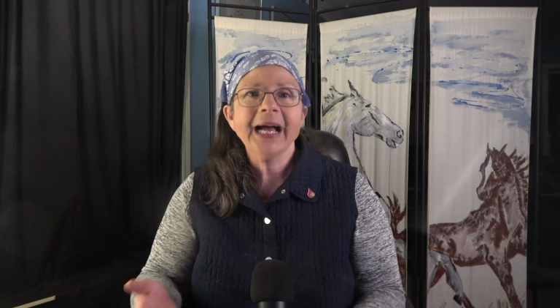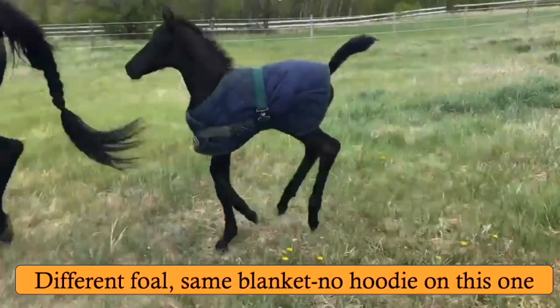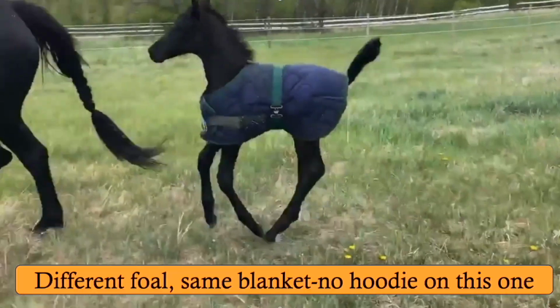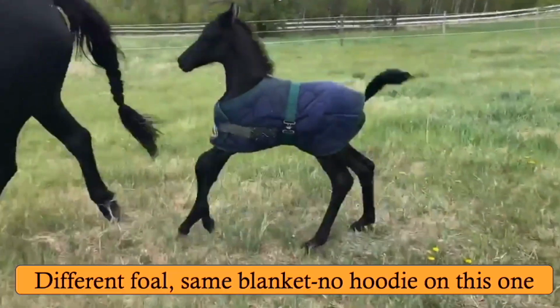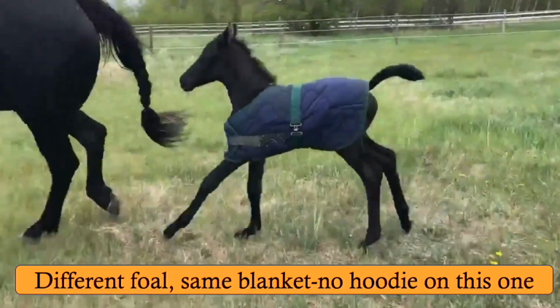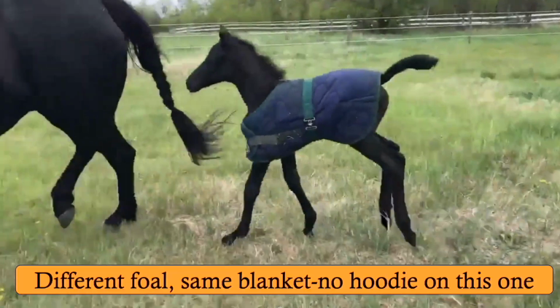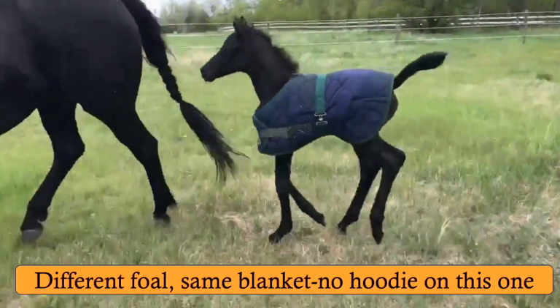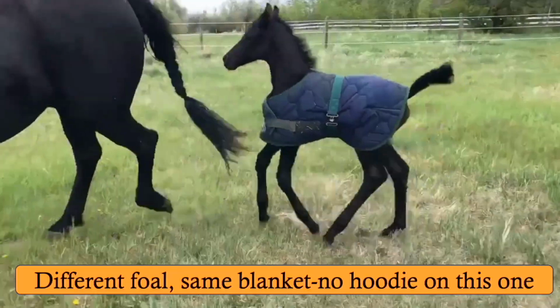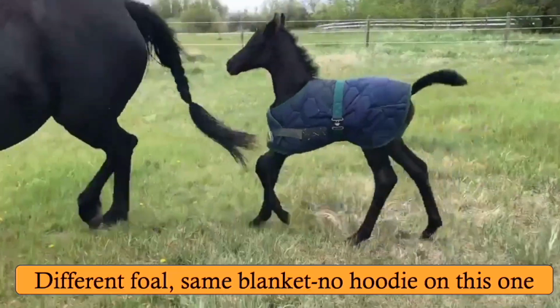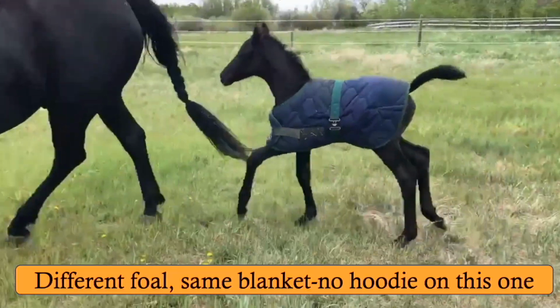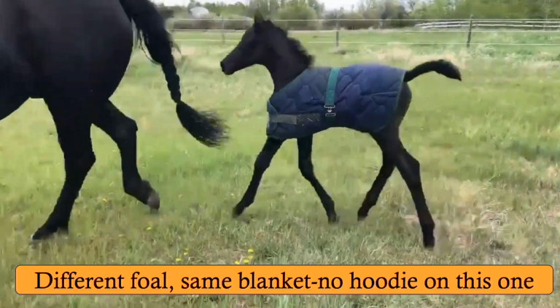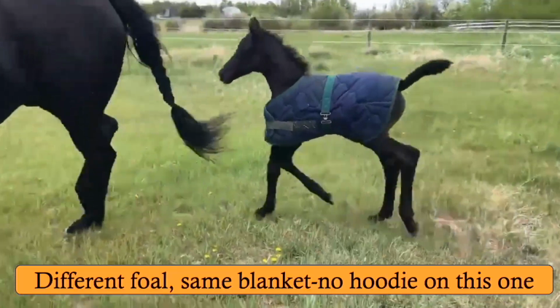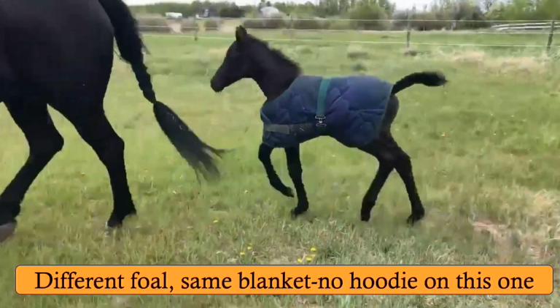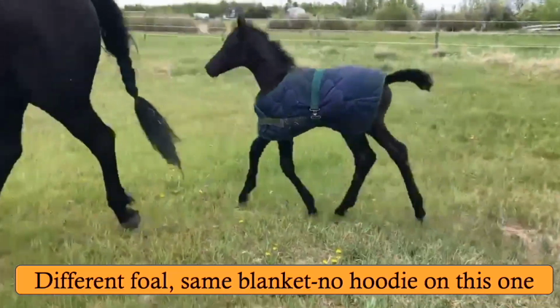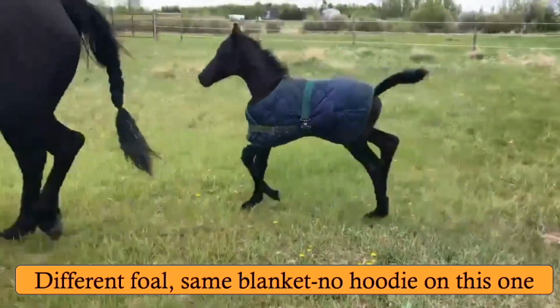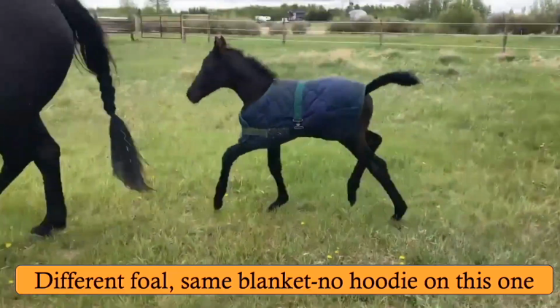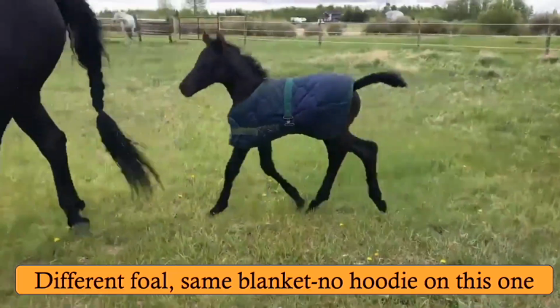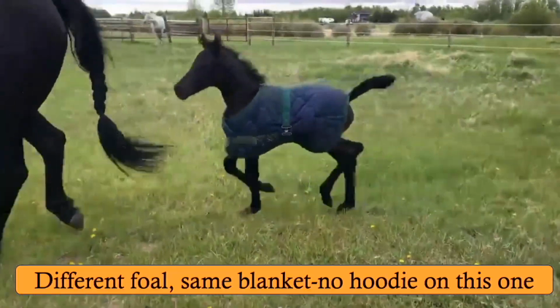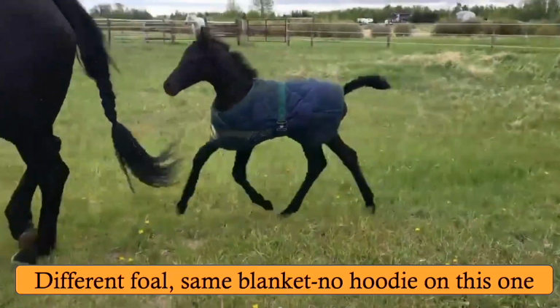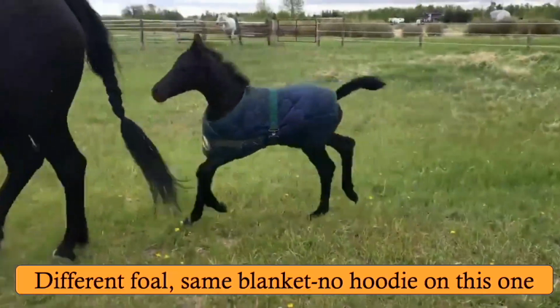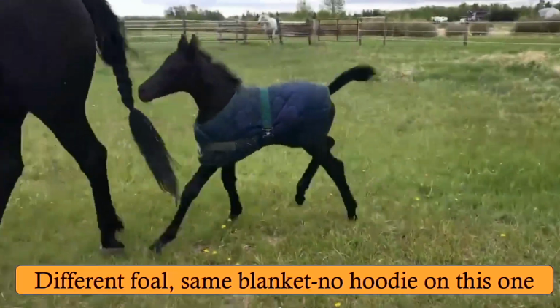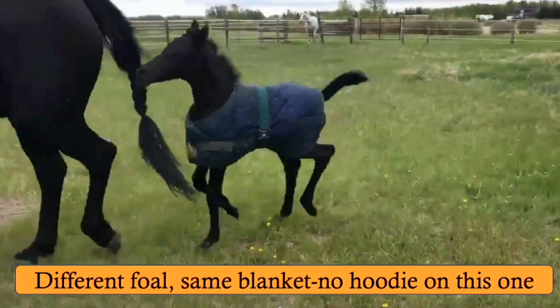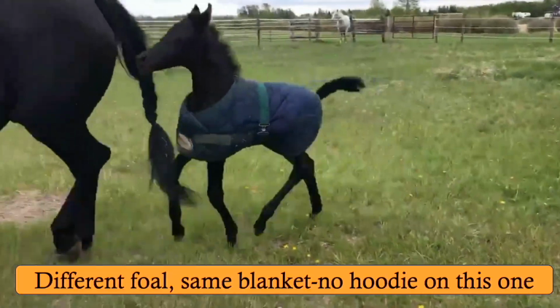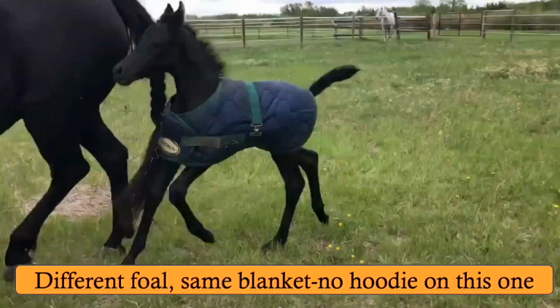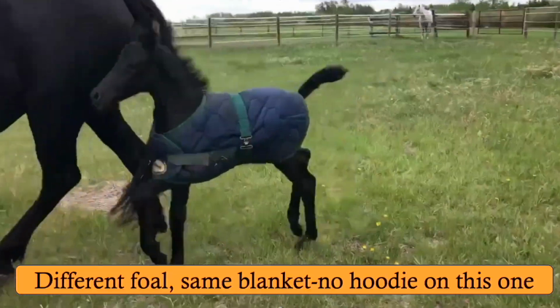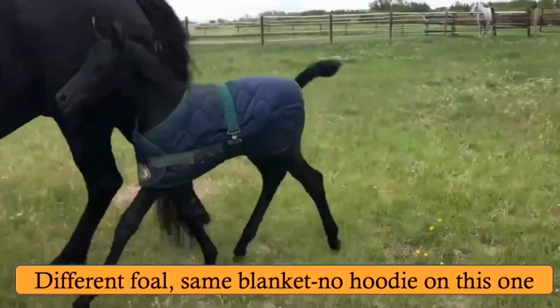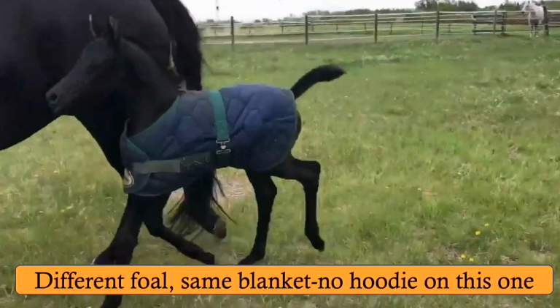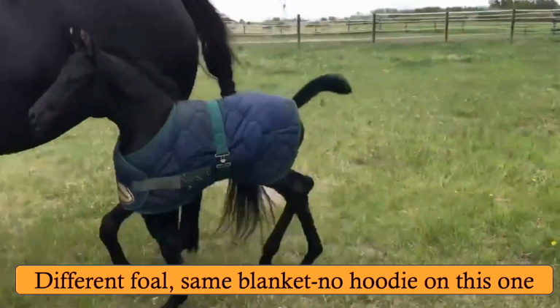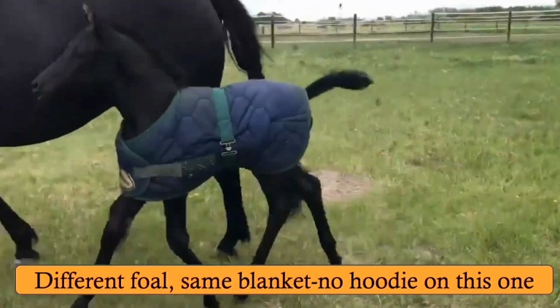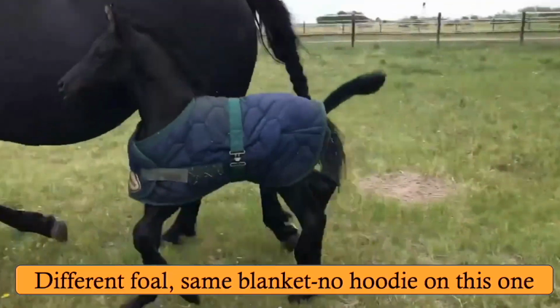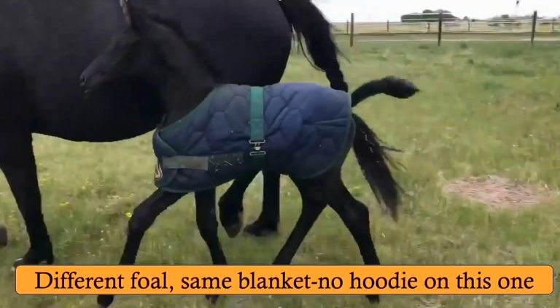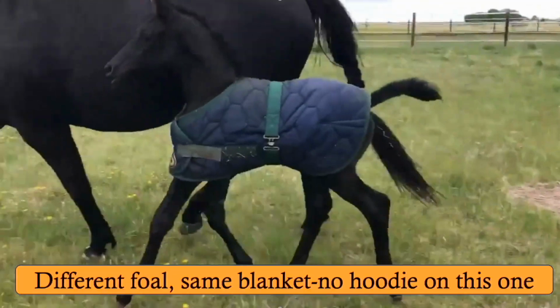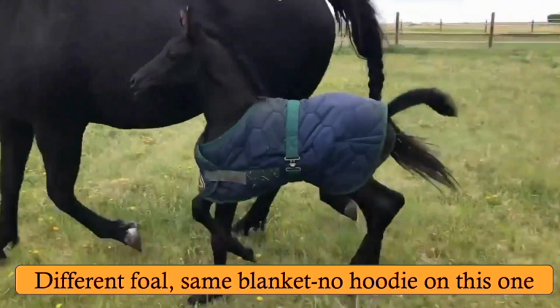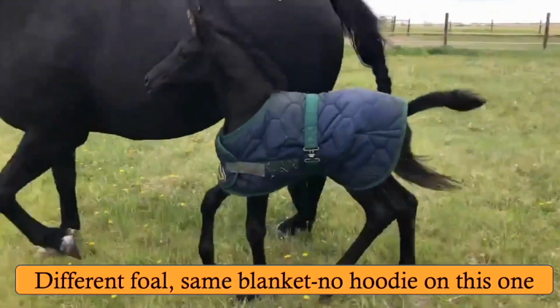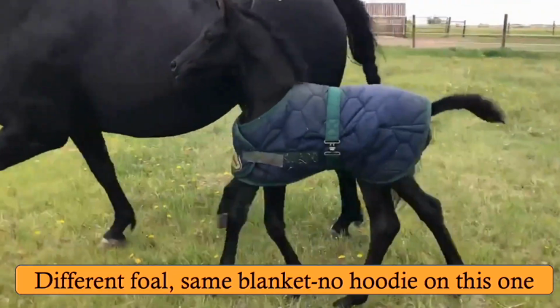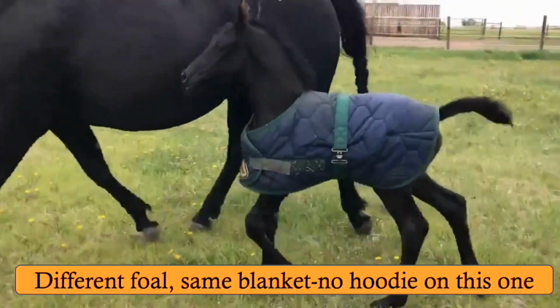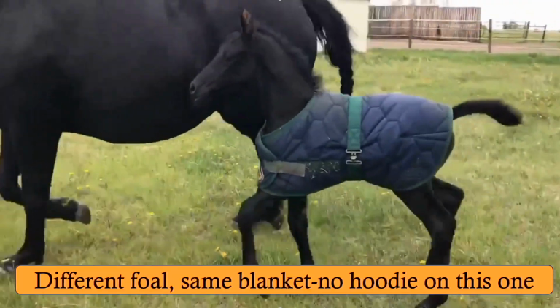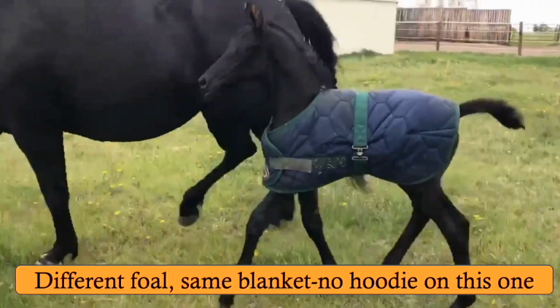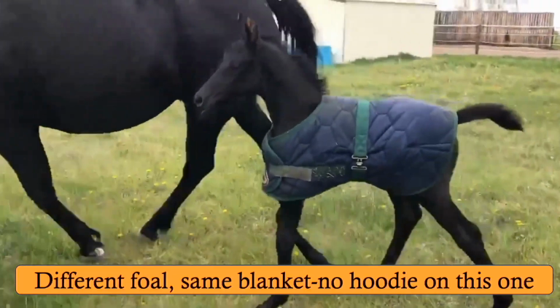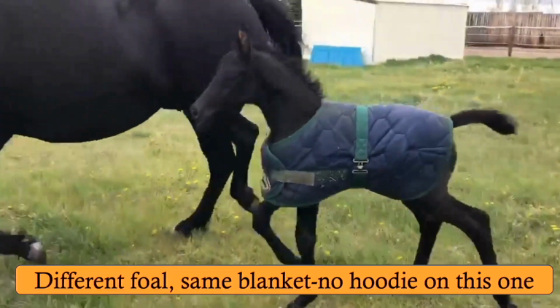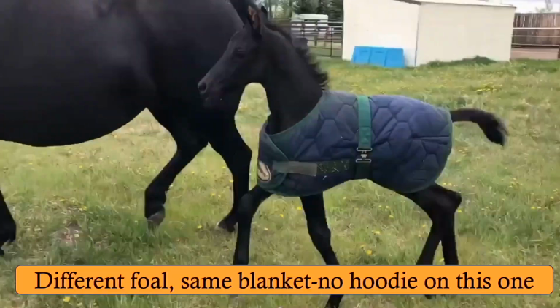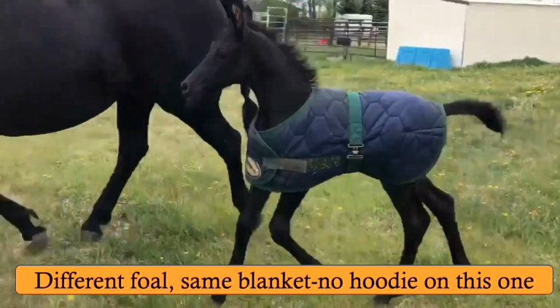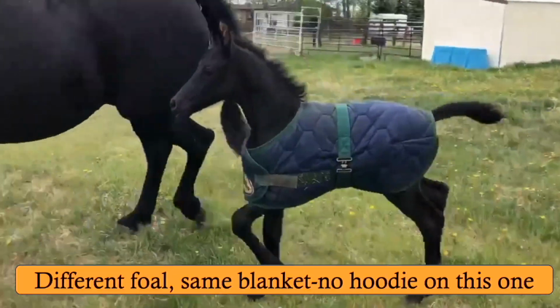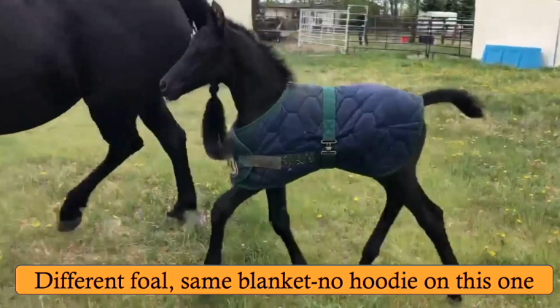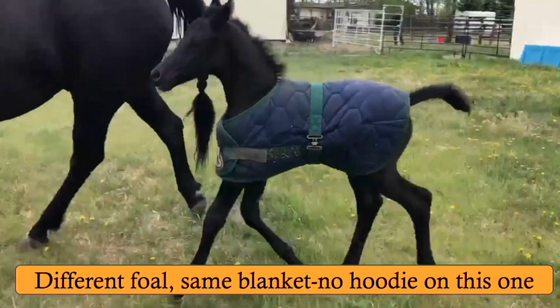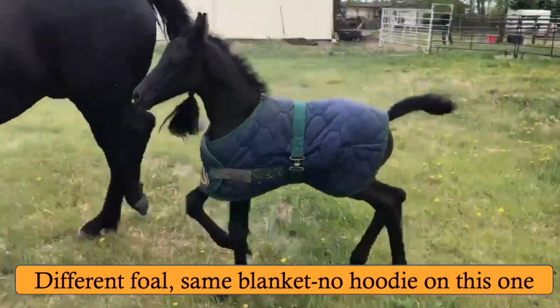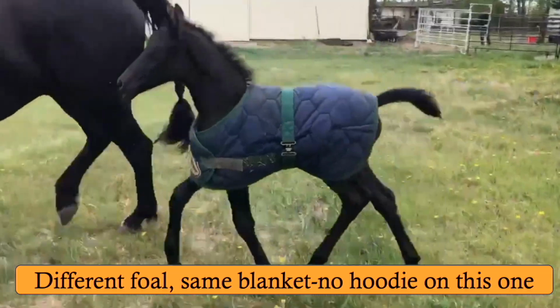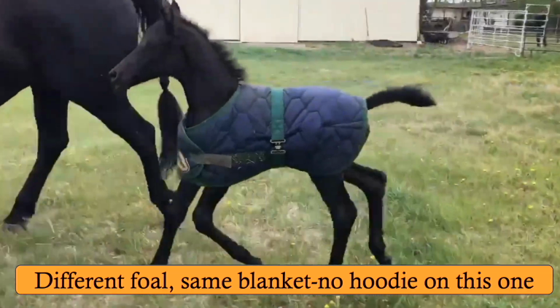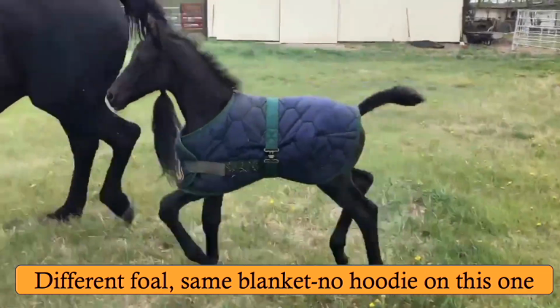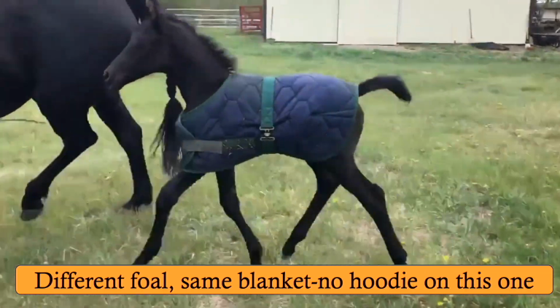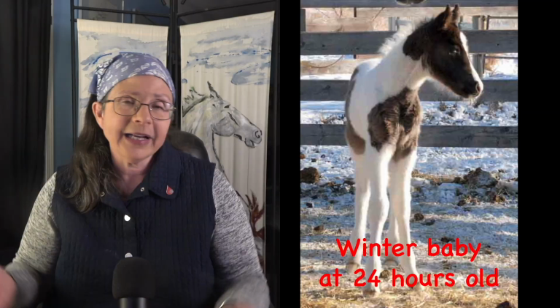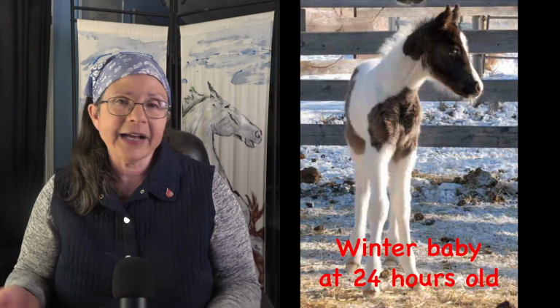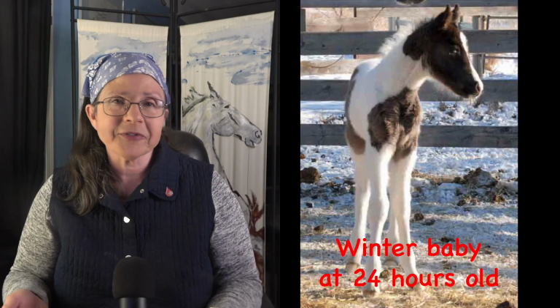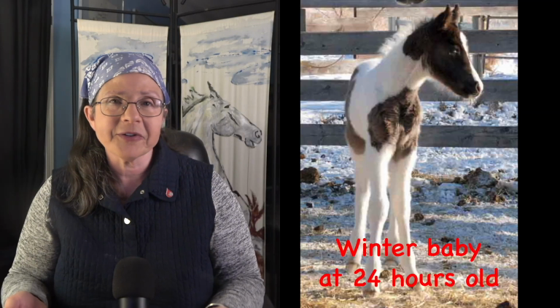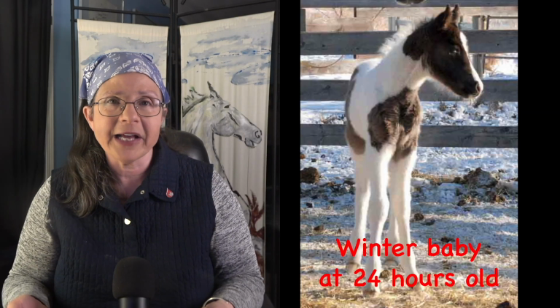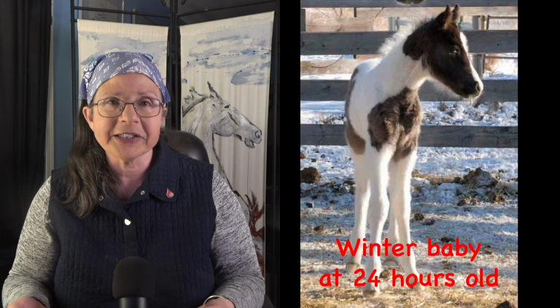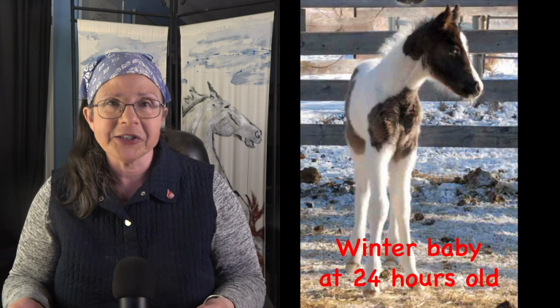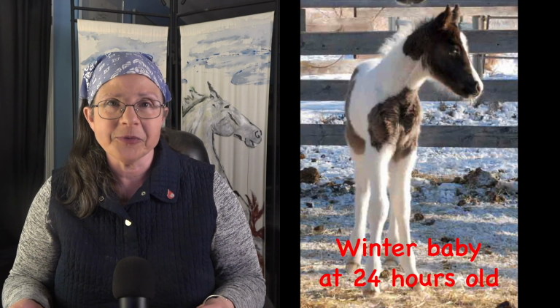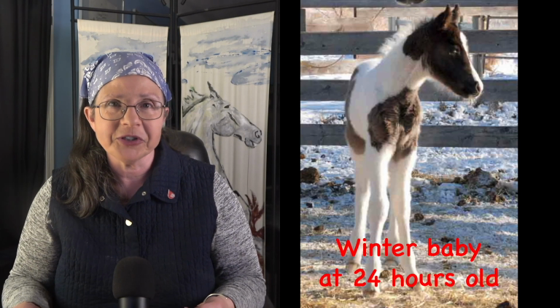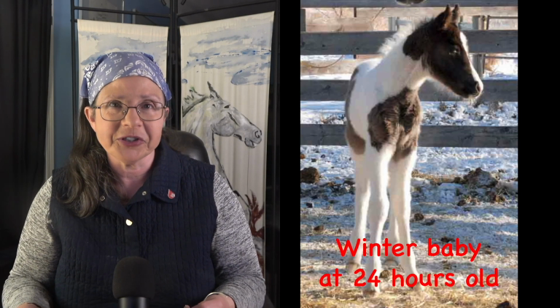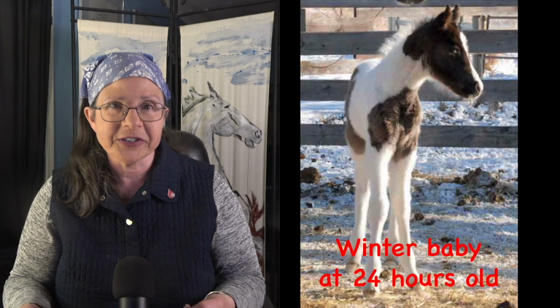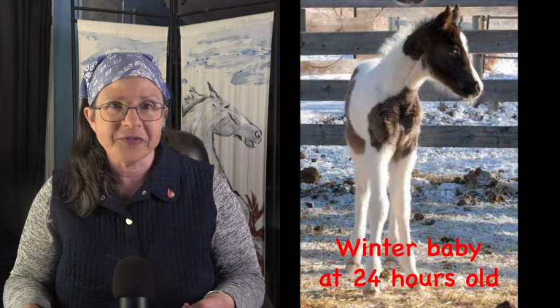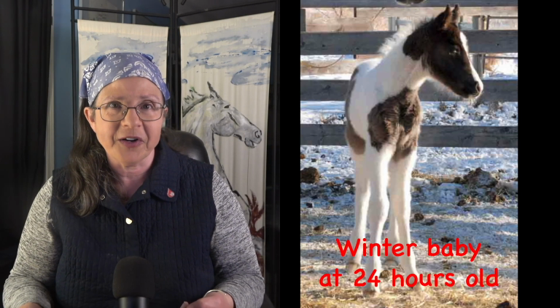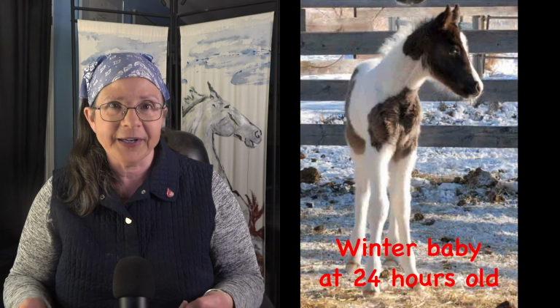I had a foal born at minus 35 degrees, and she wore that combination for the first 24 hours — and after that she was just fine.